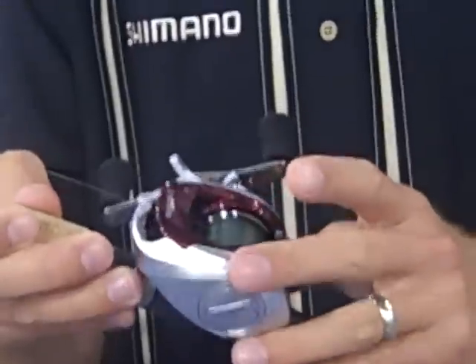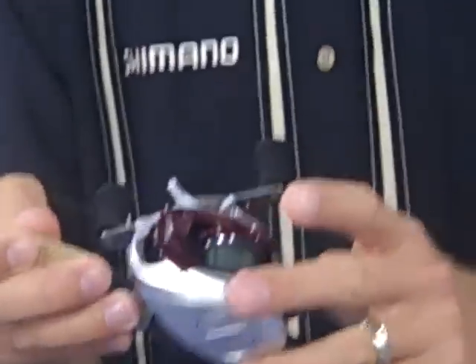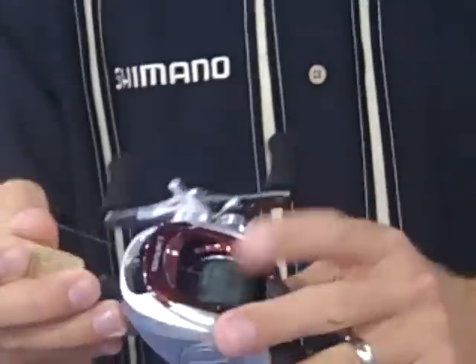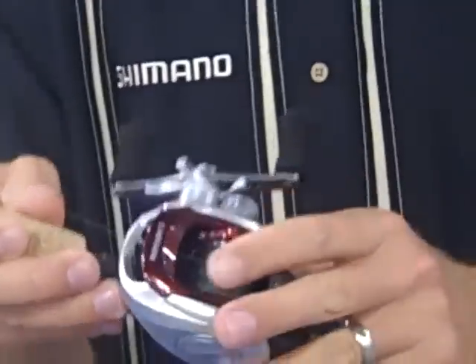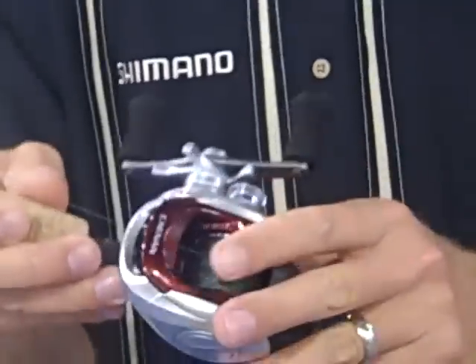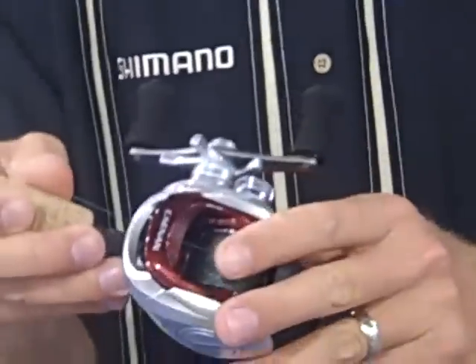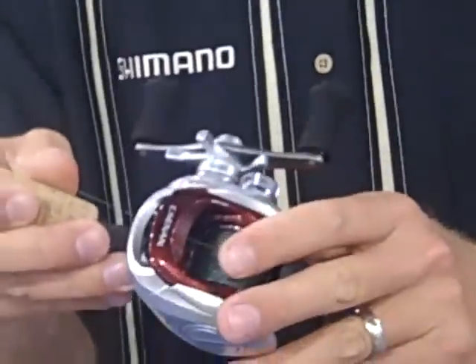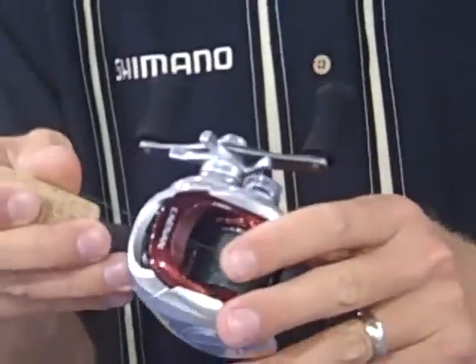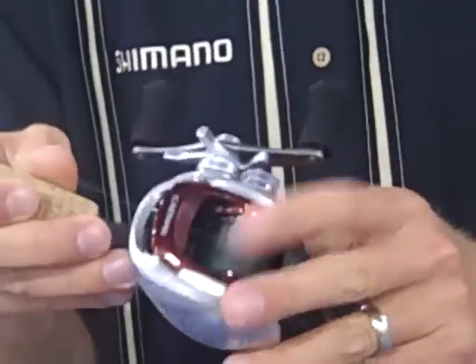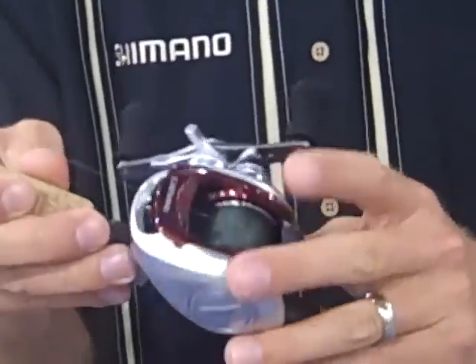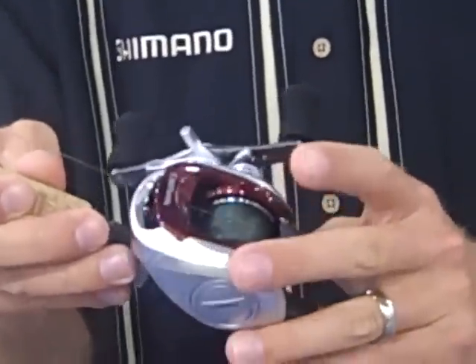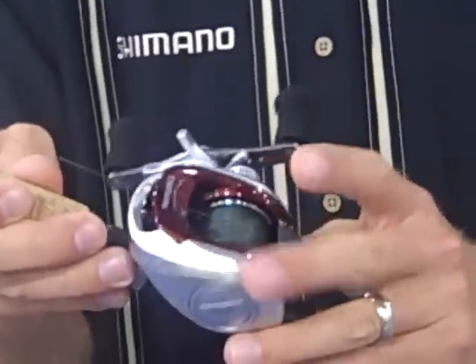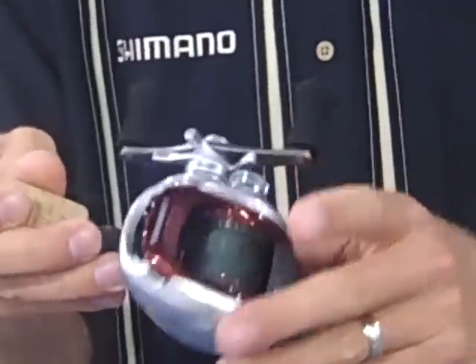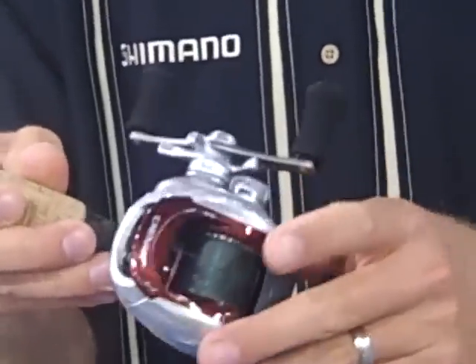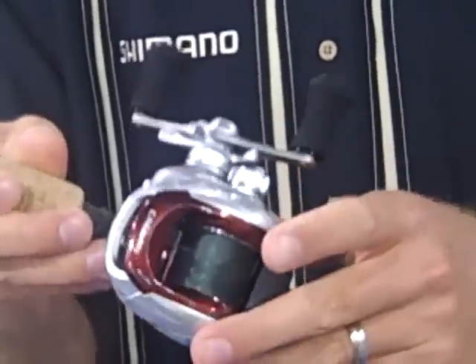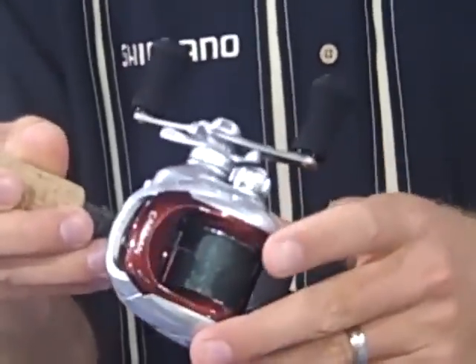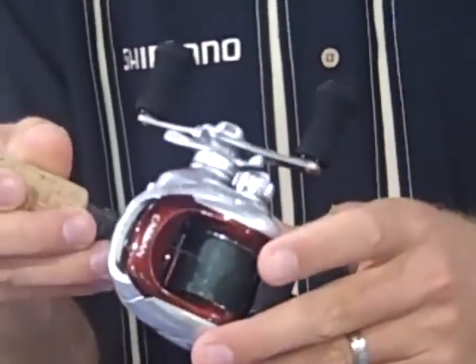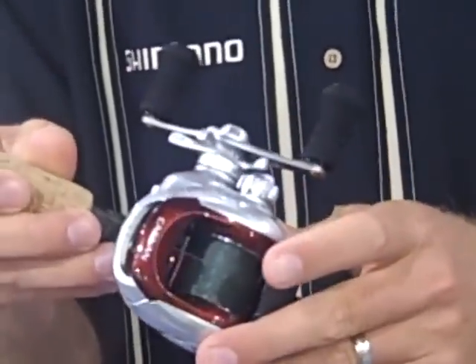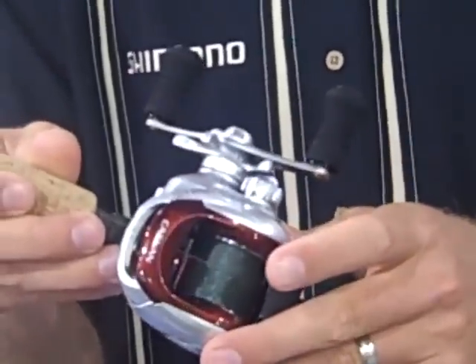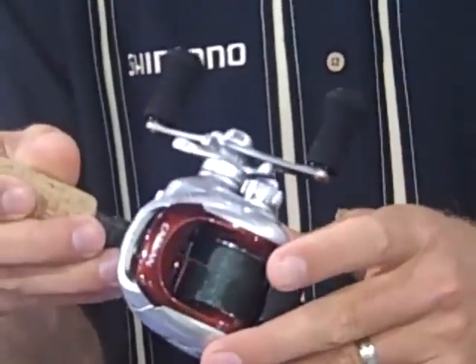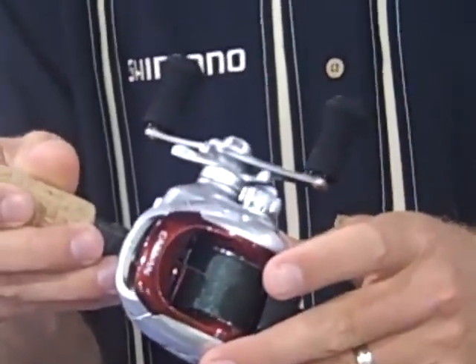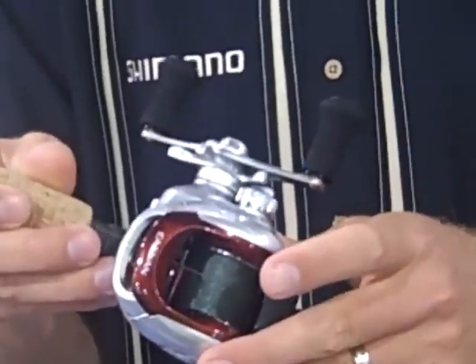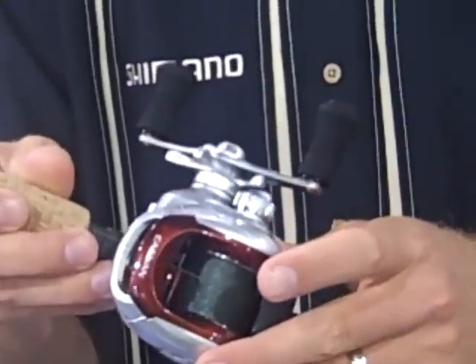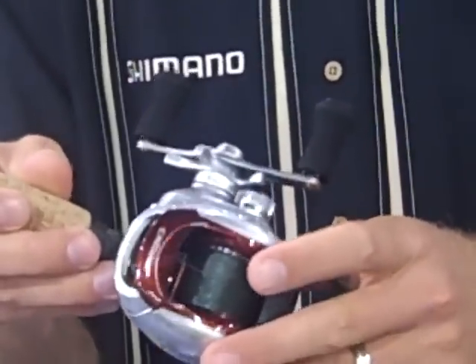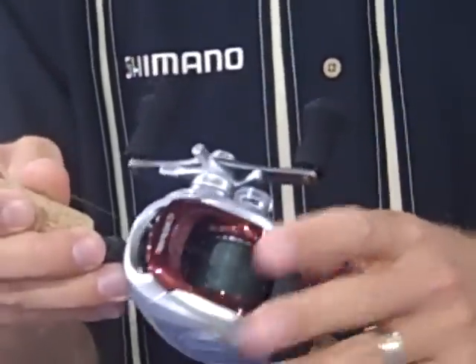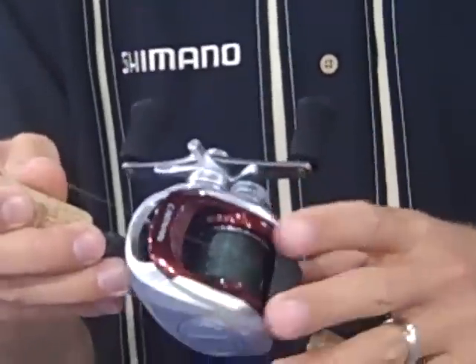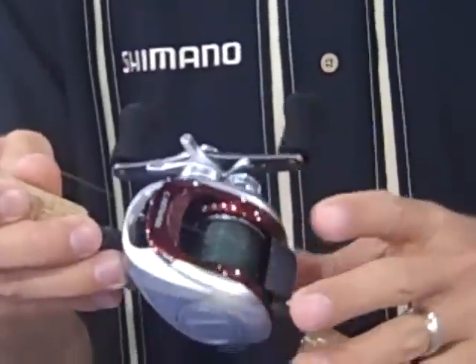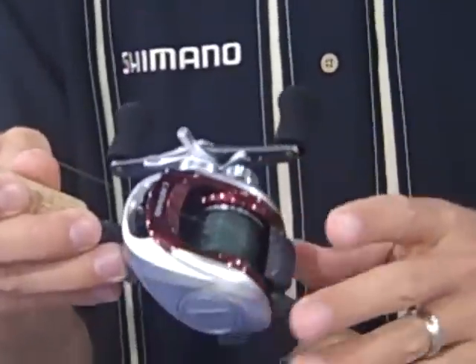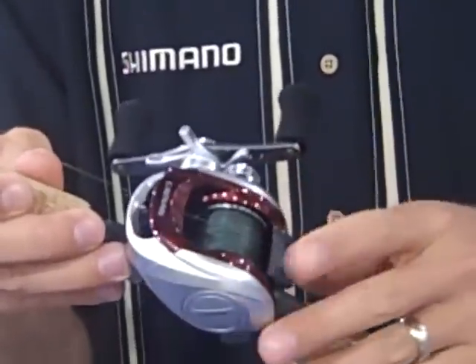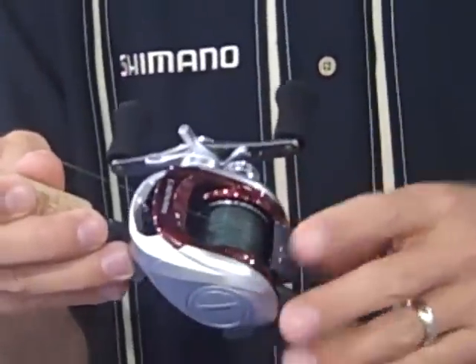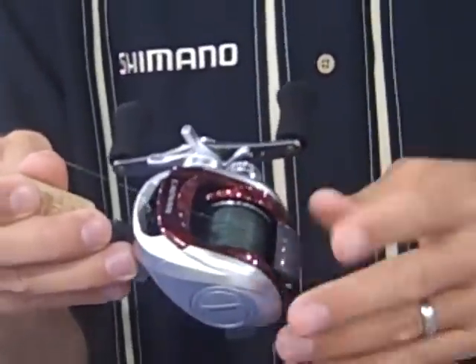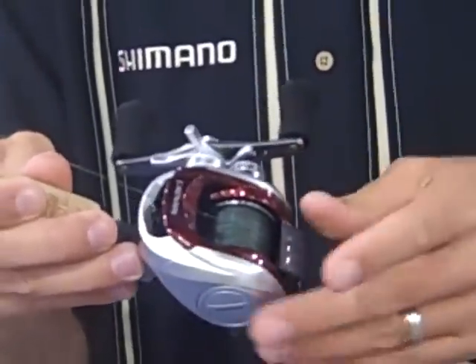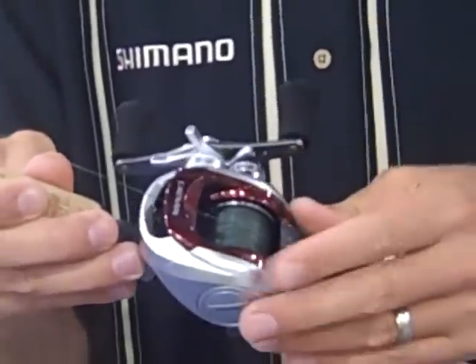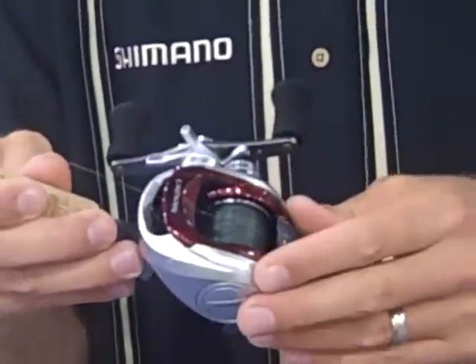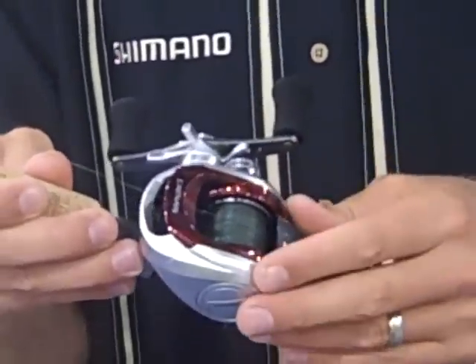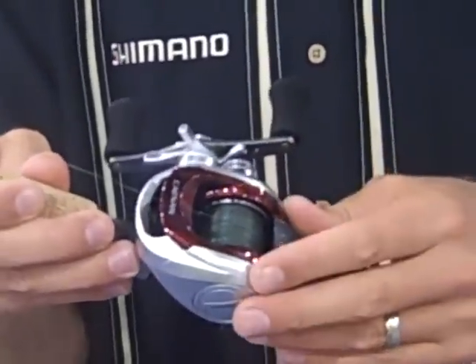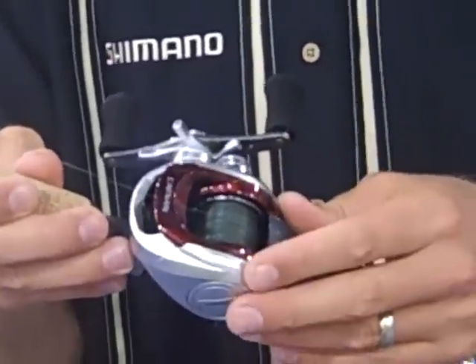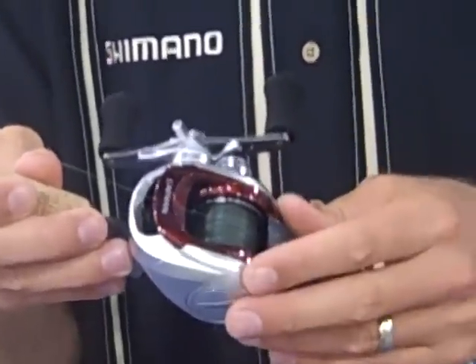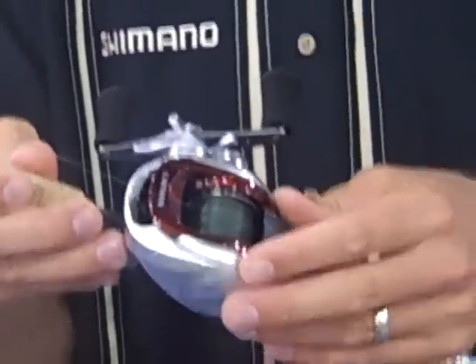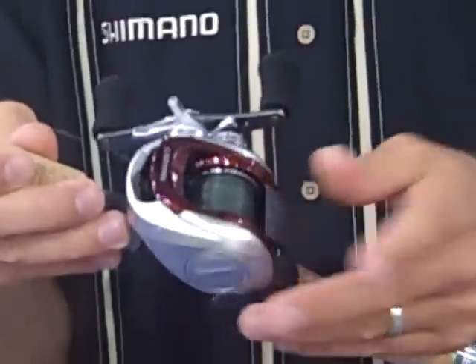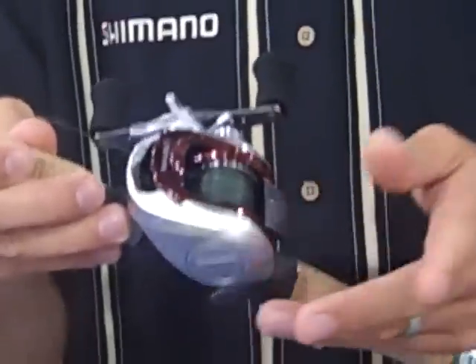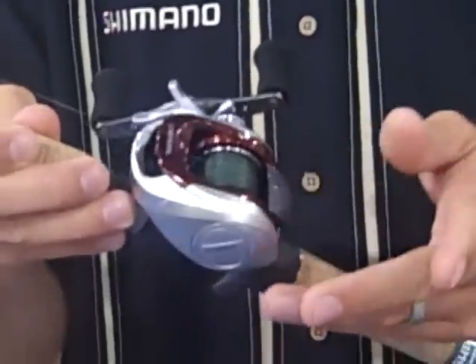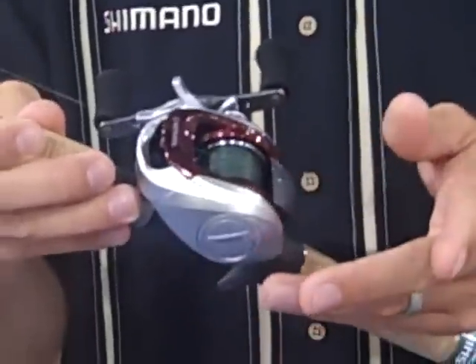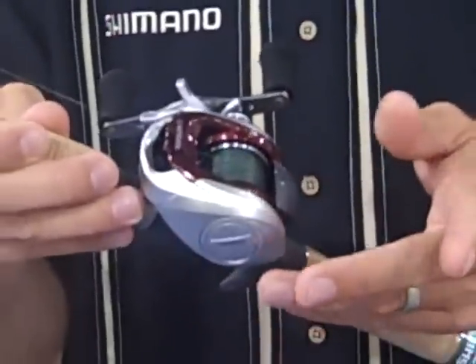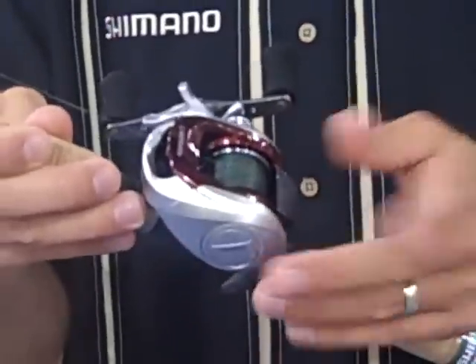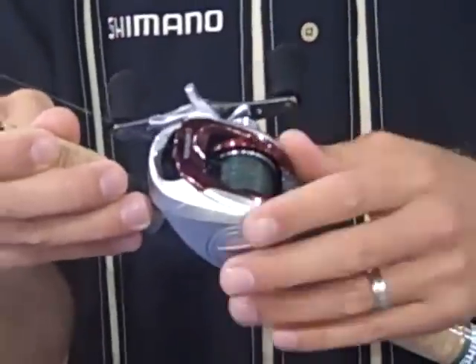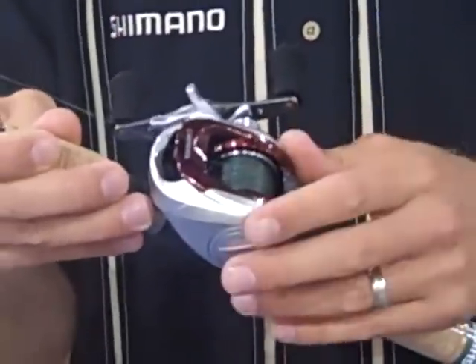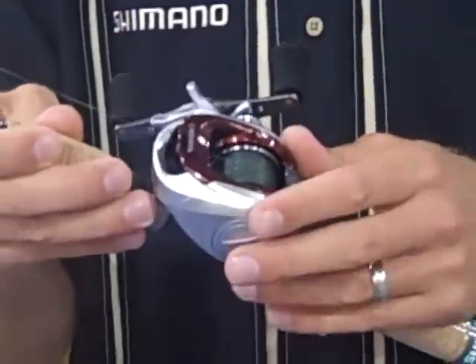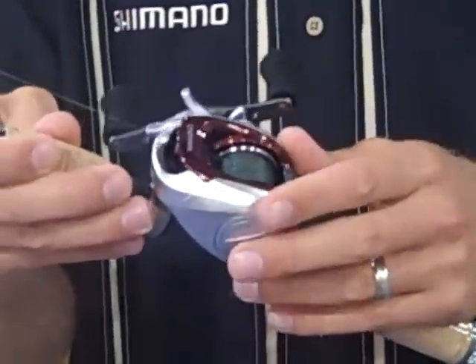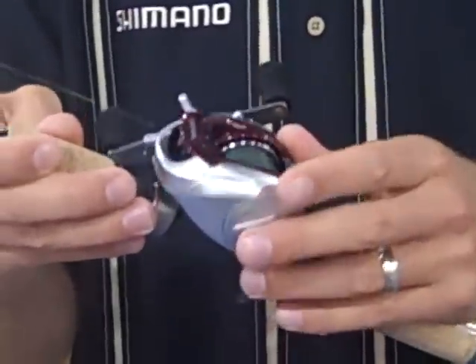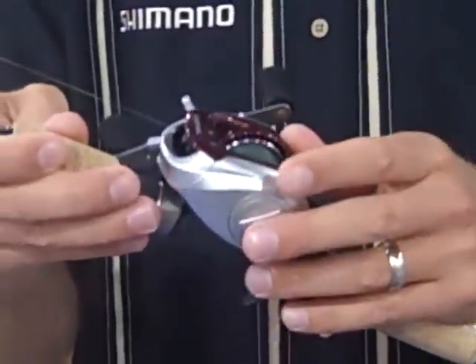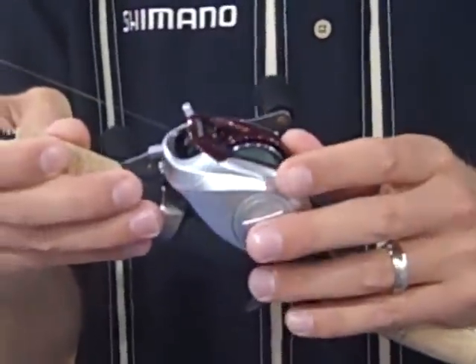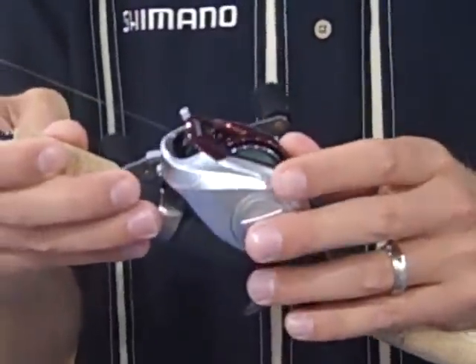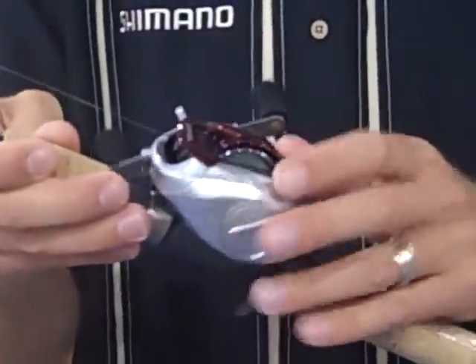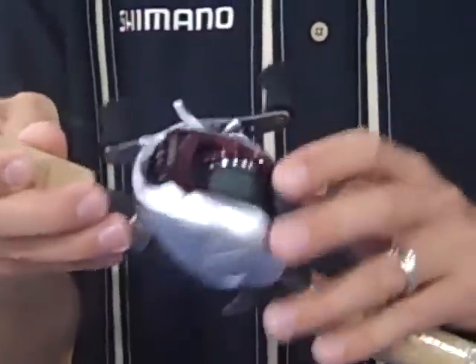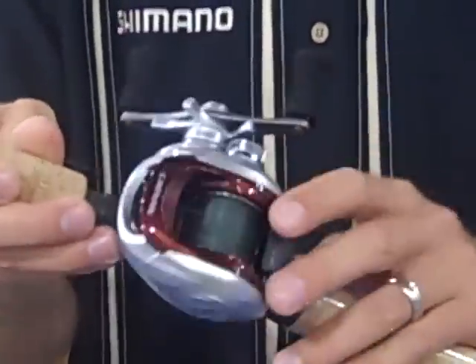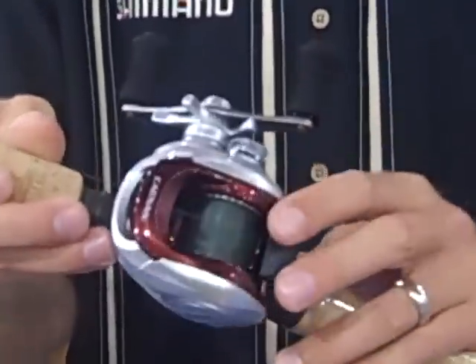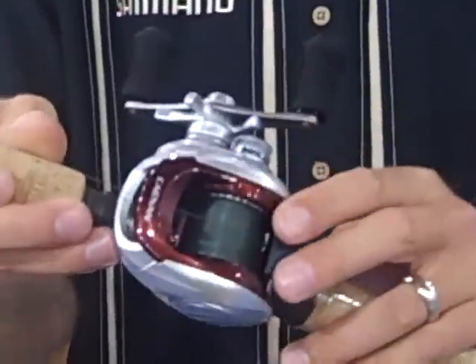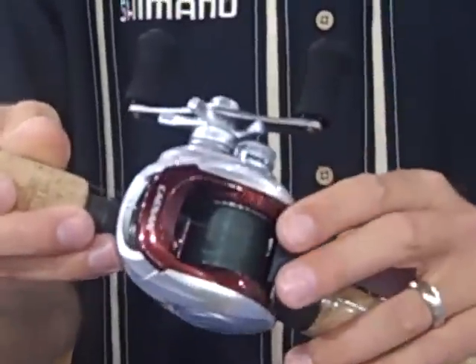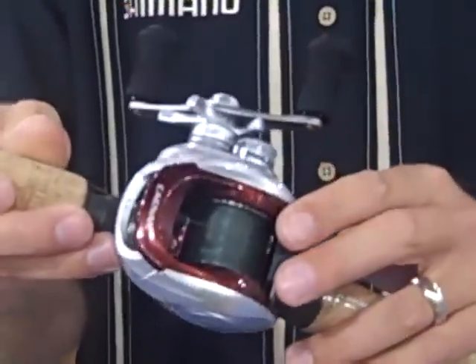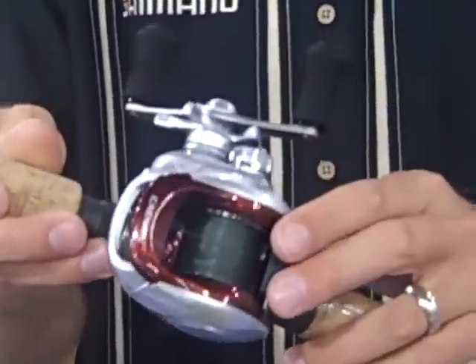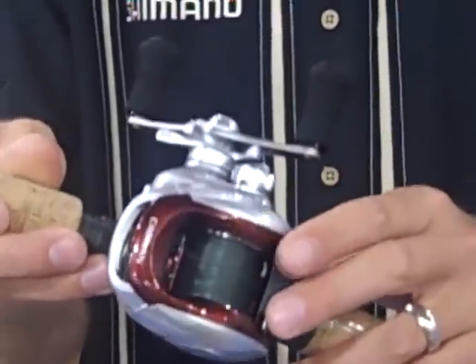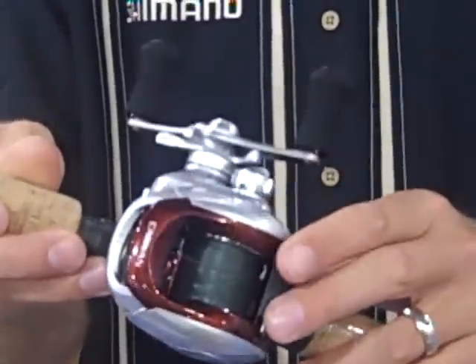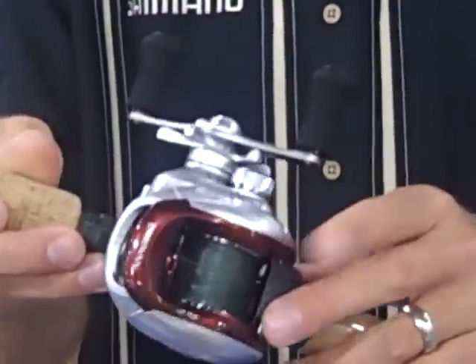The coolest part about the new Kanan? $89.99. It's the finest casting reel I've ever fished with under 100 bucks — go check it out.